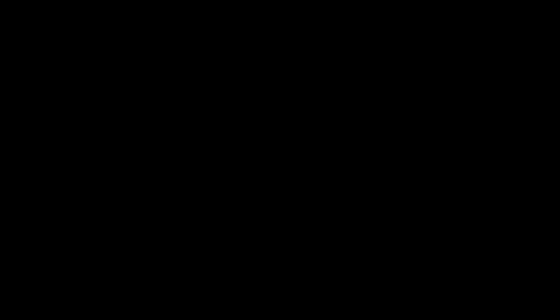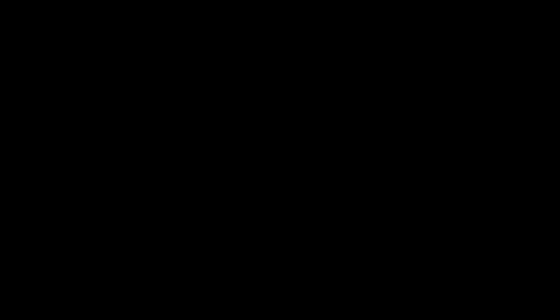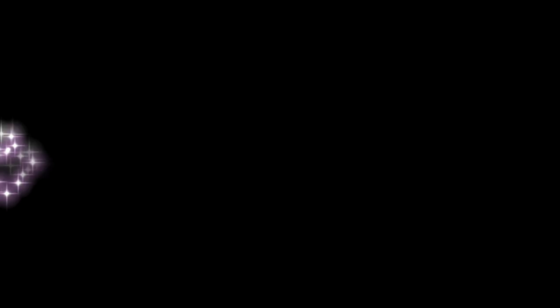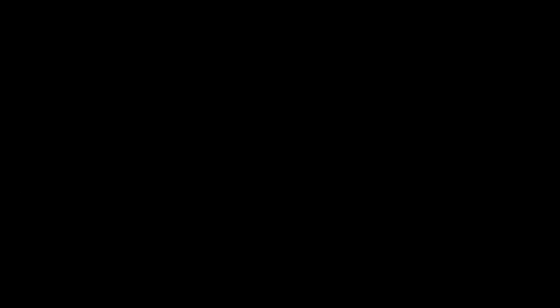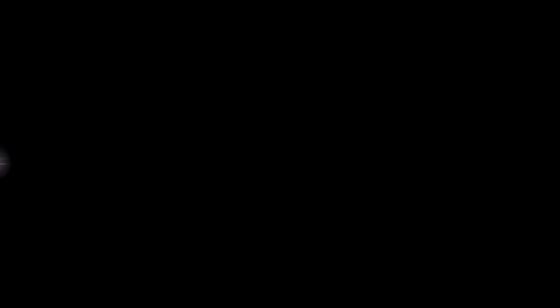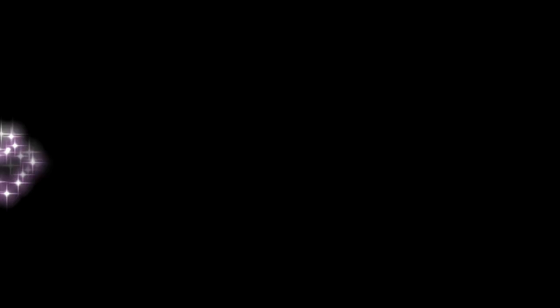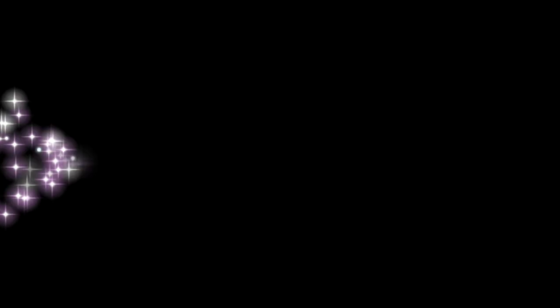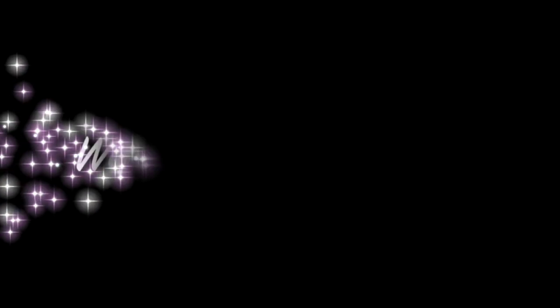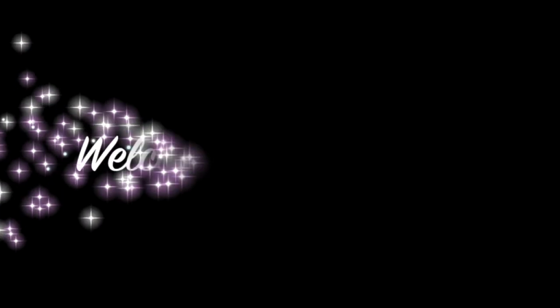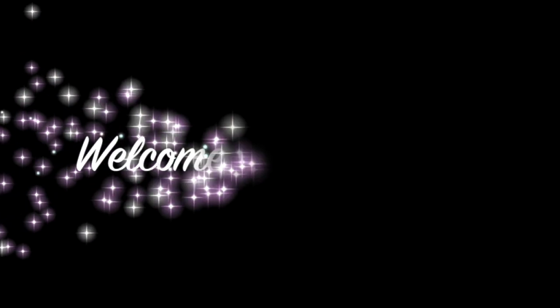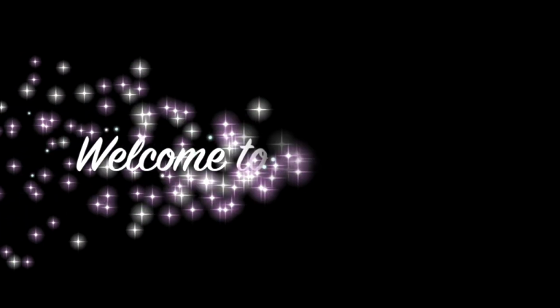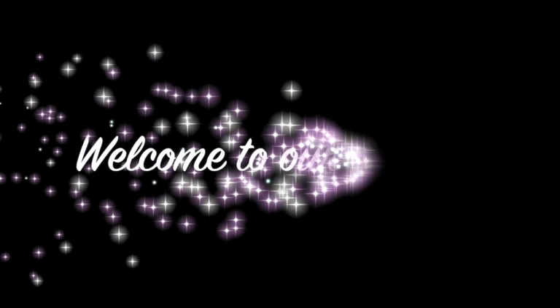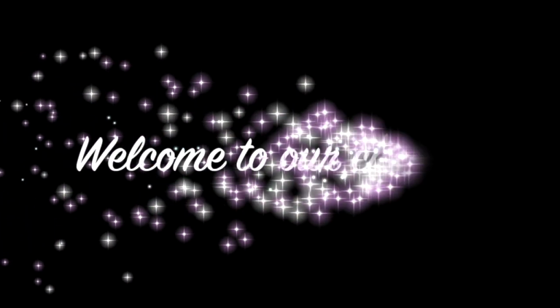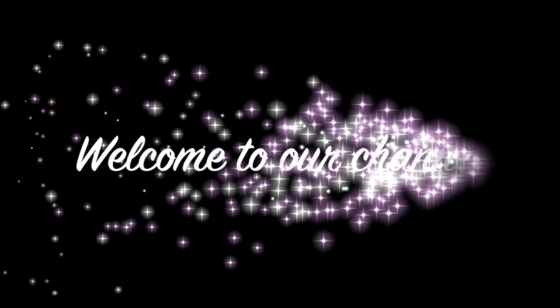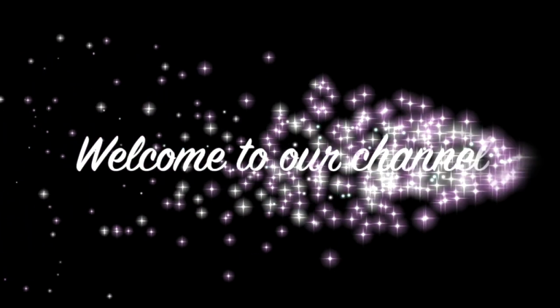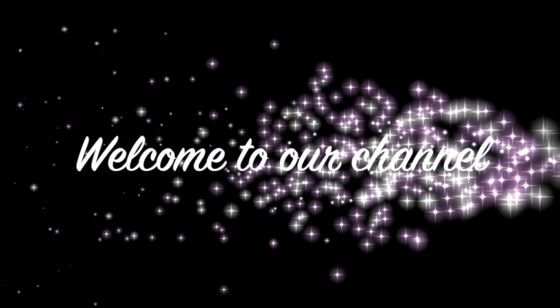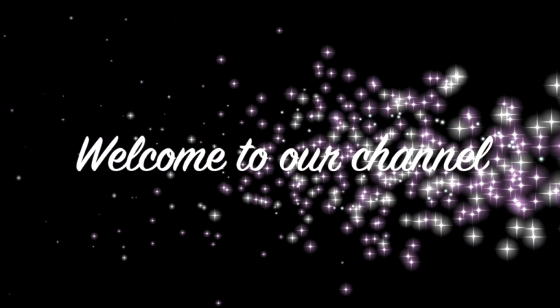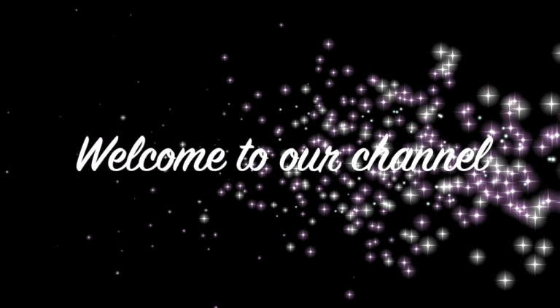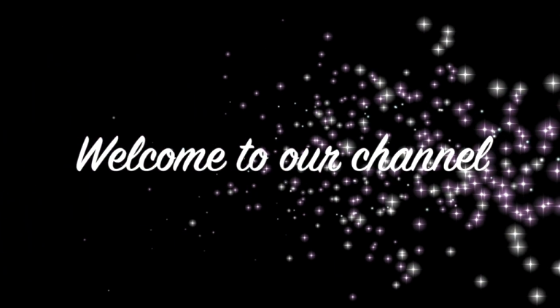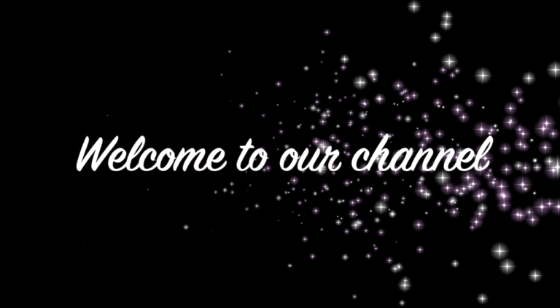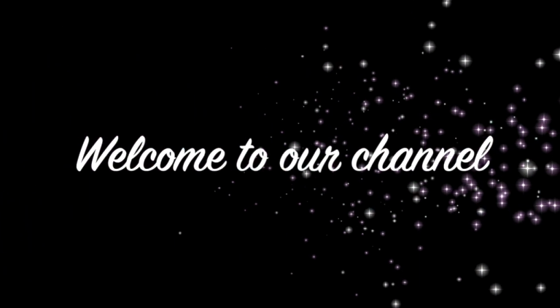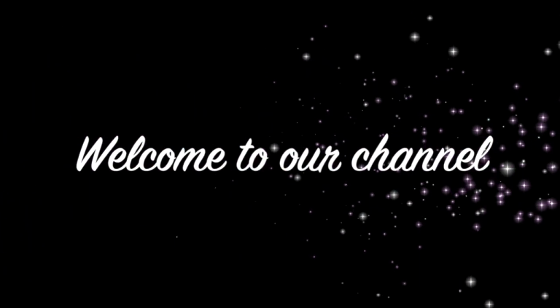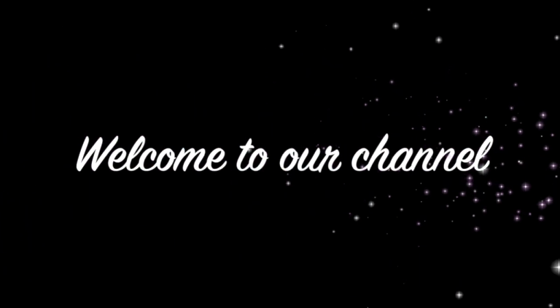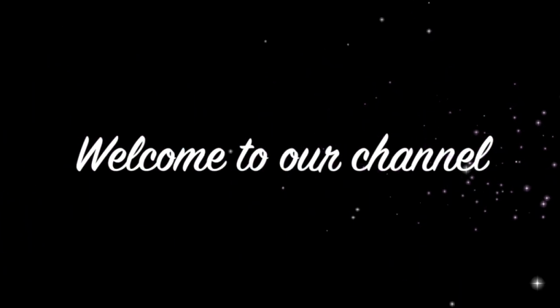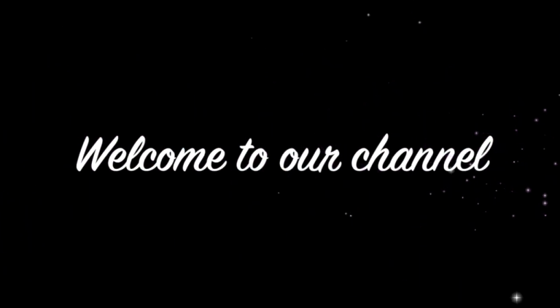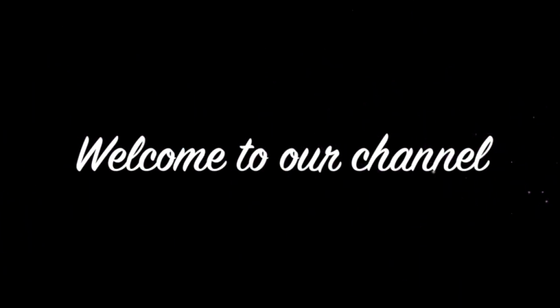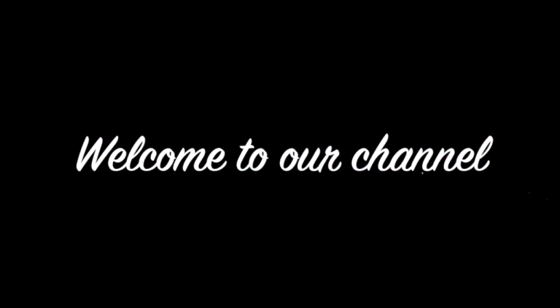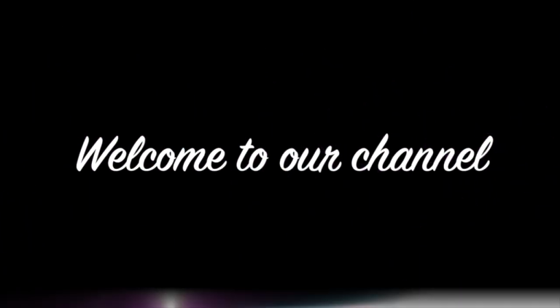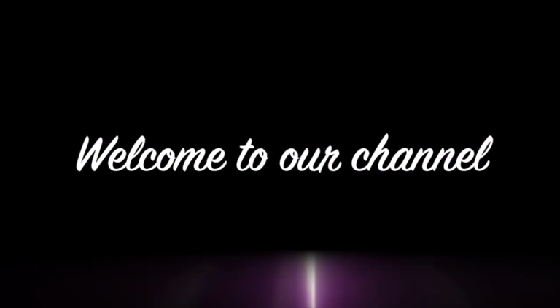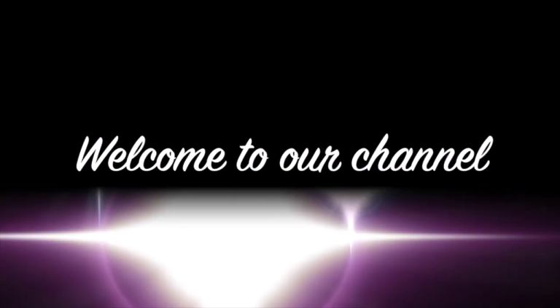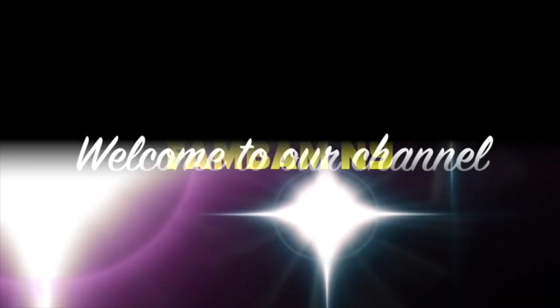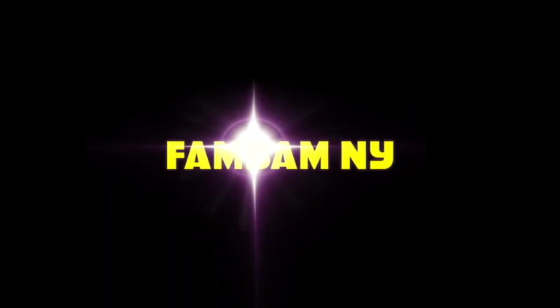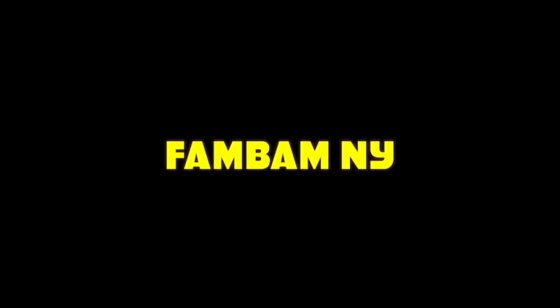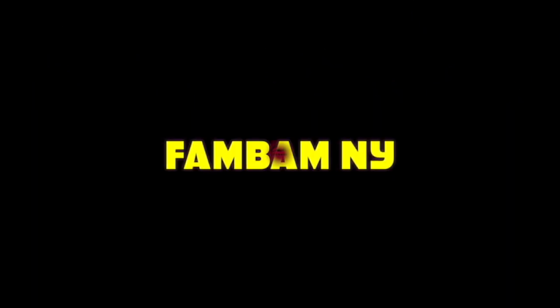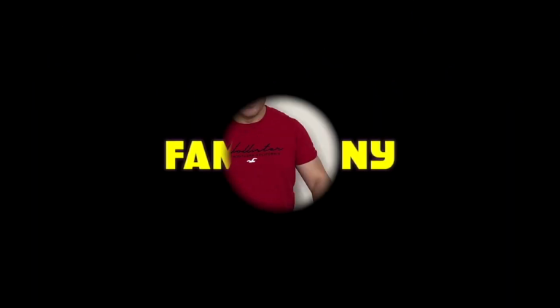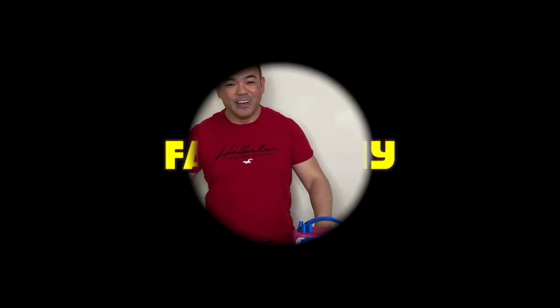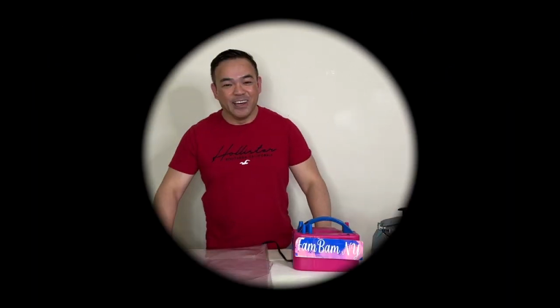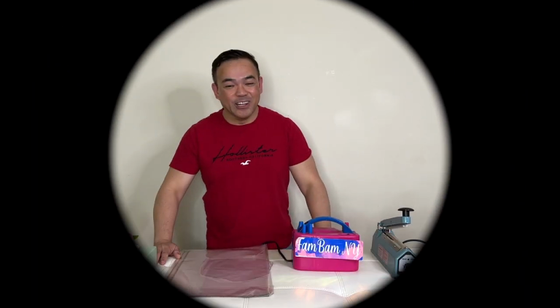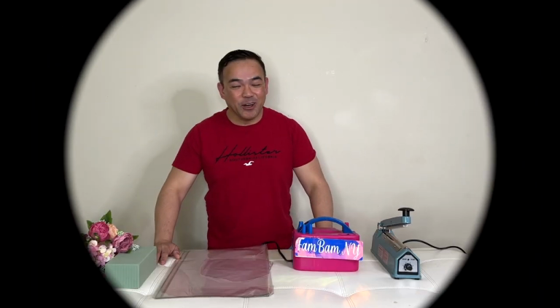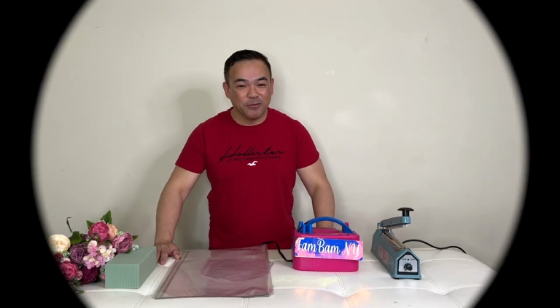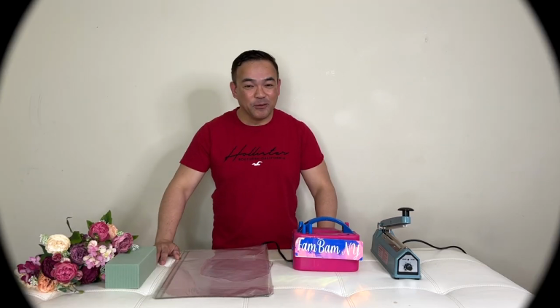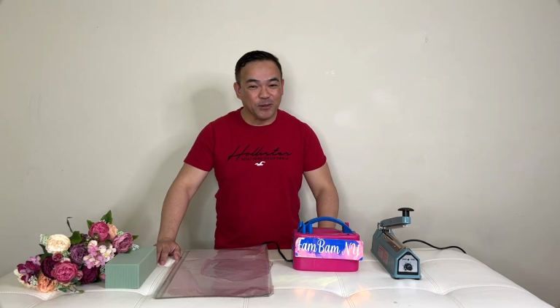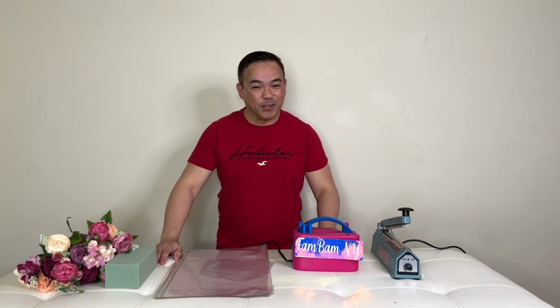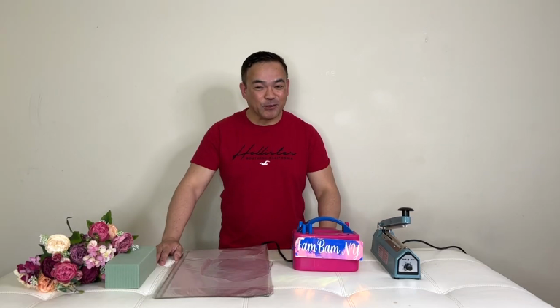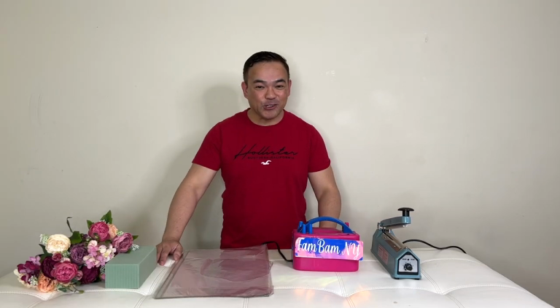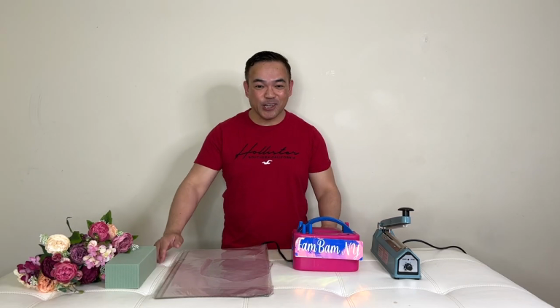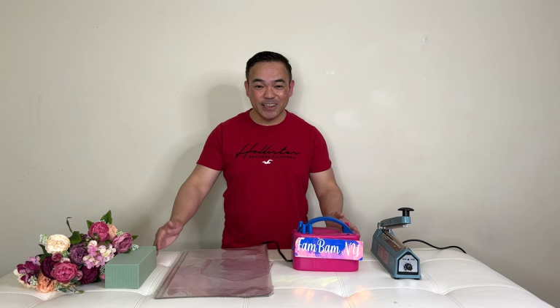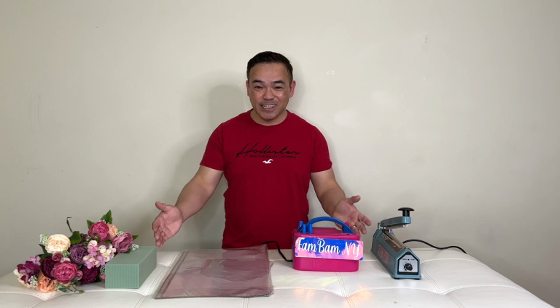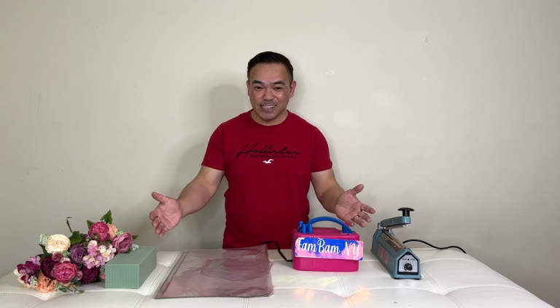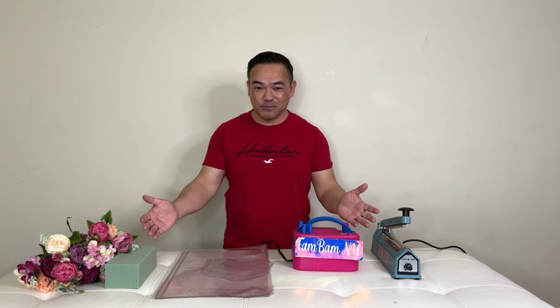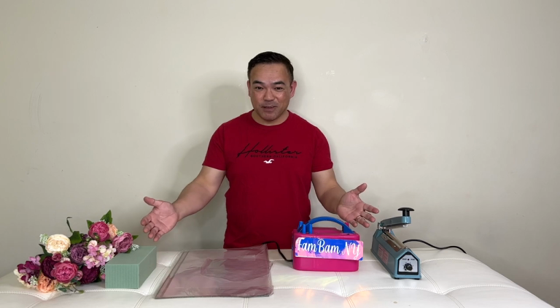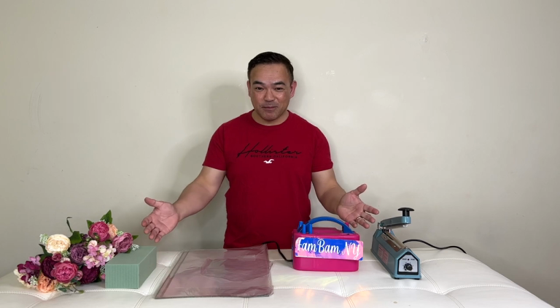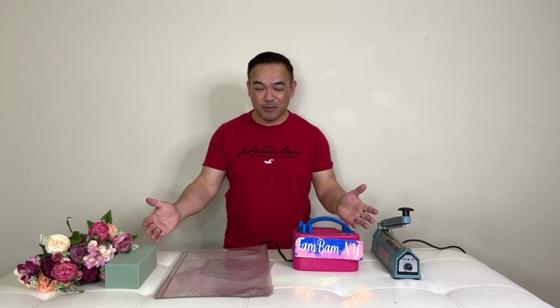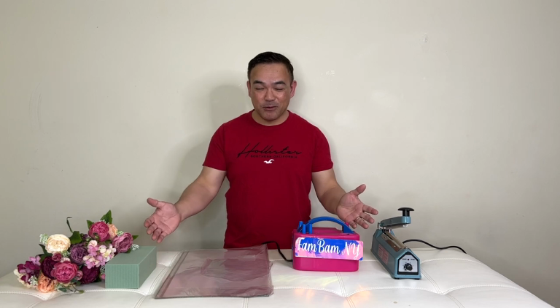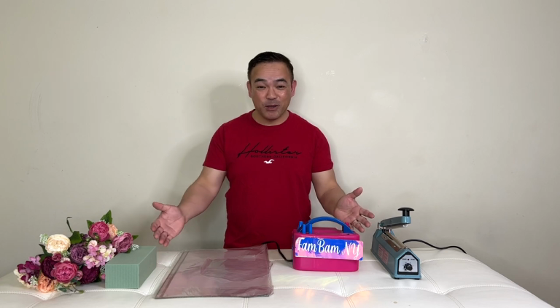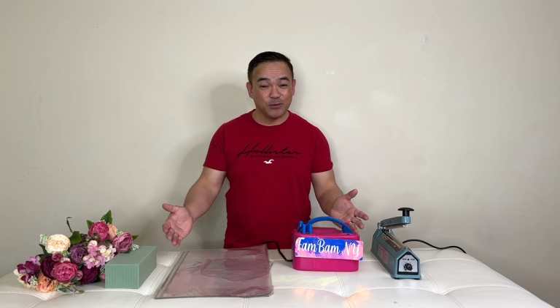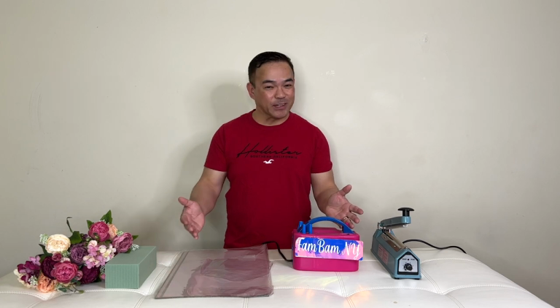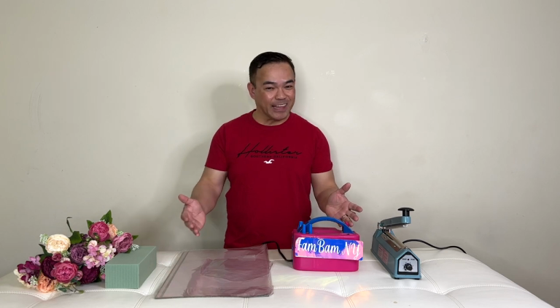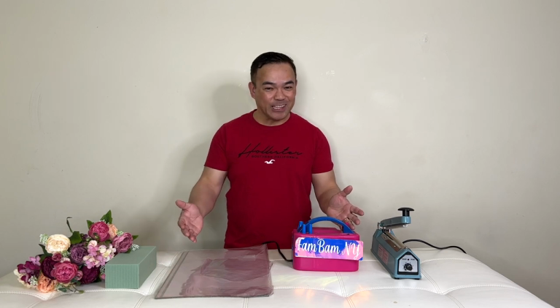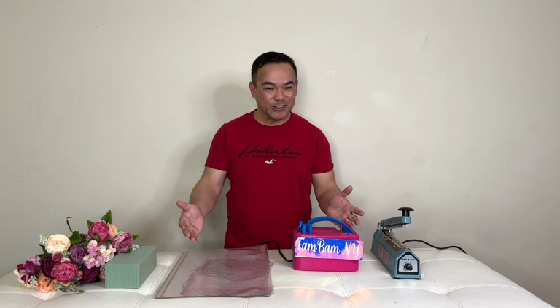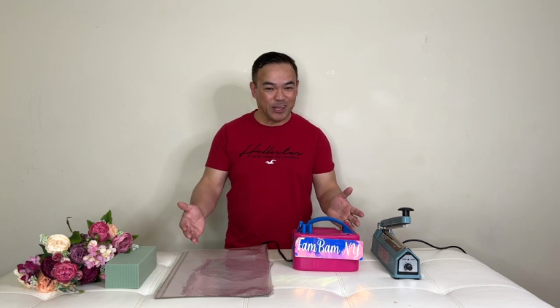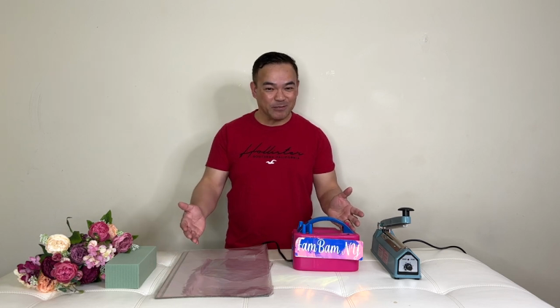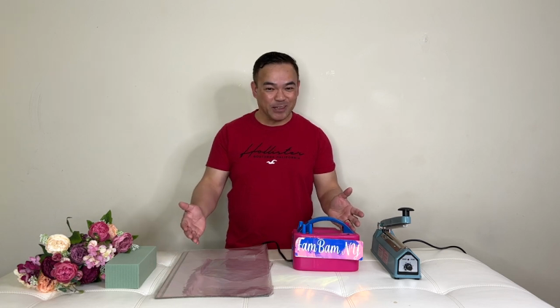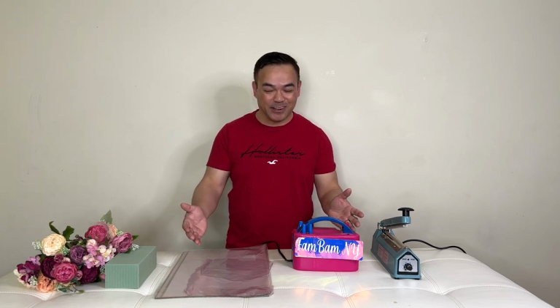Hello everyone, welcome to our channel. This is Femme Menoye, and we're glad to have you here.